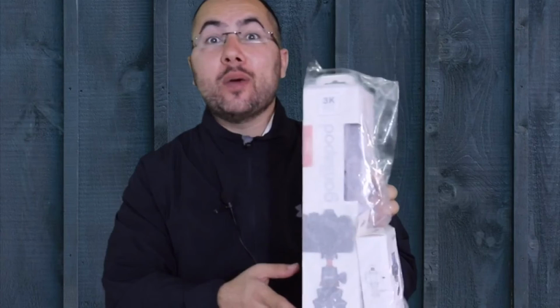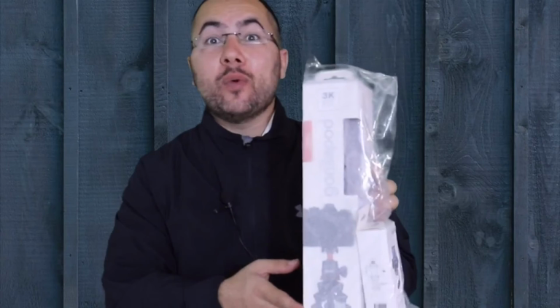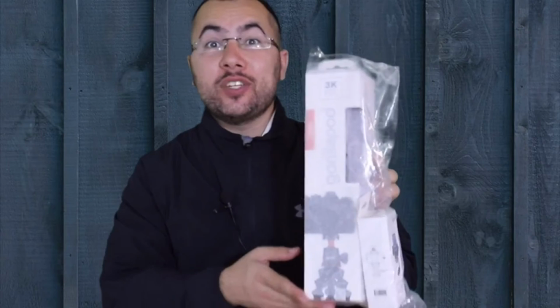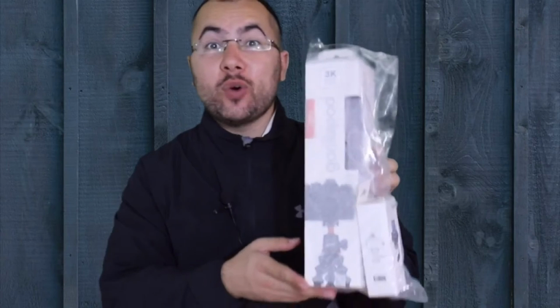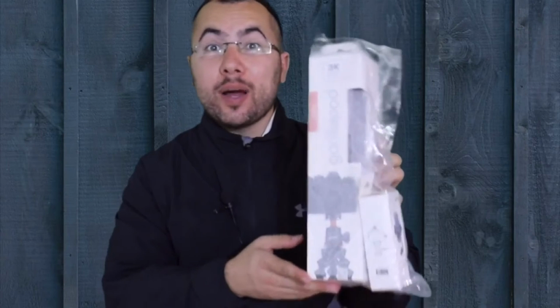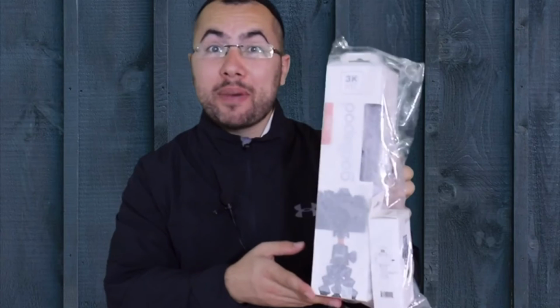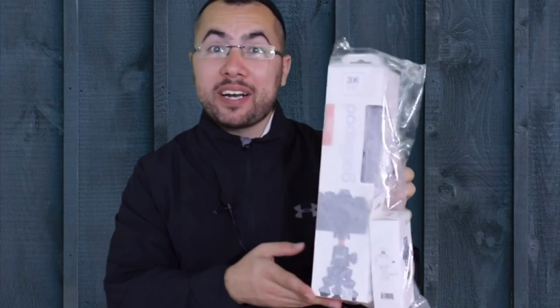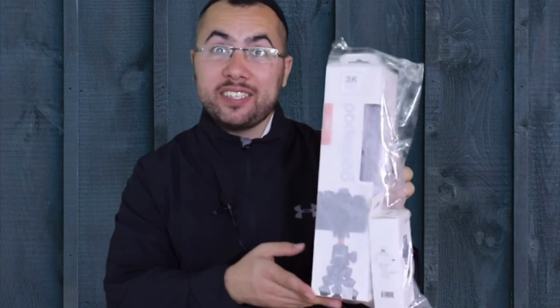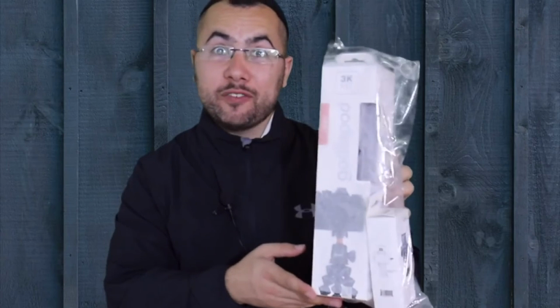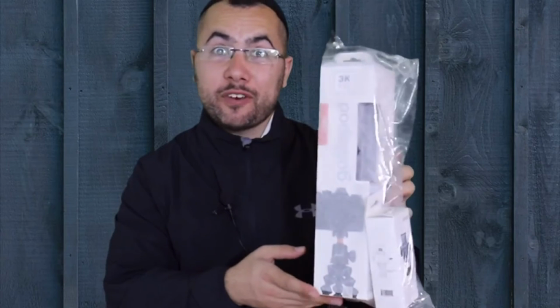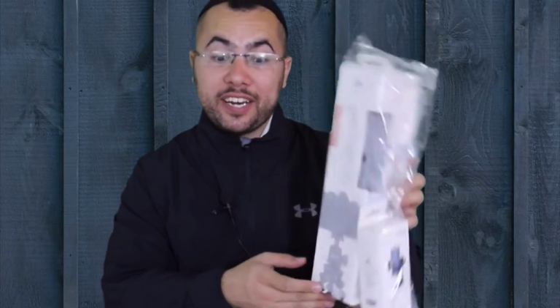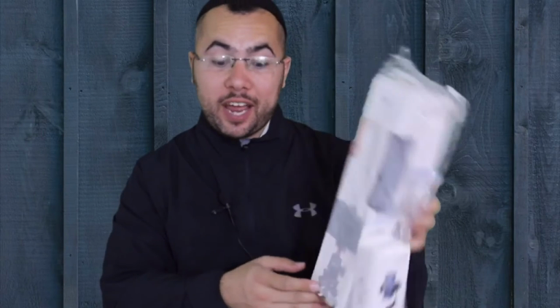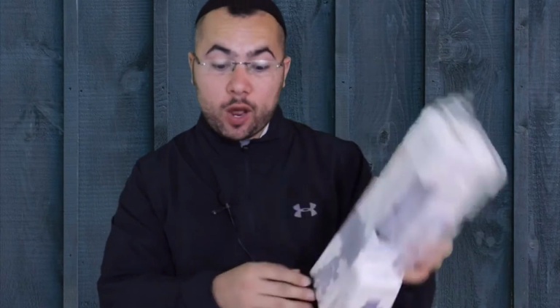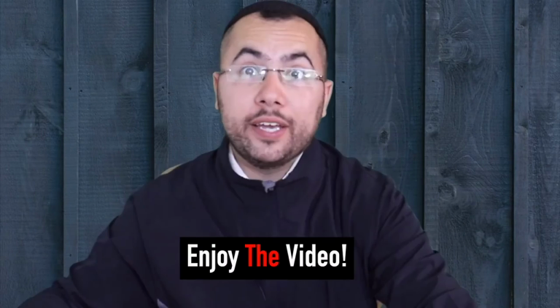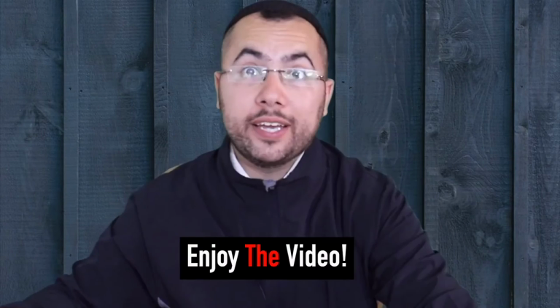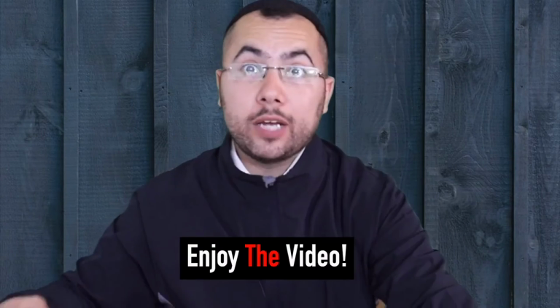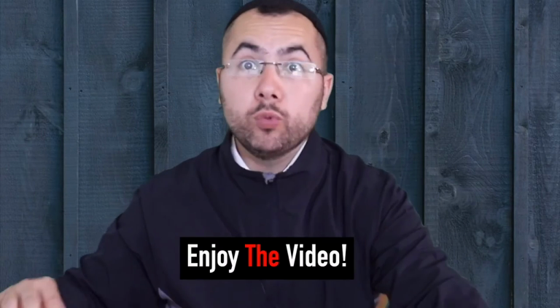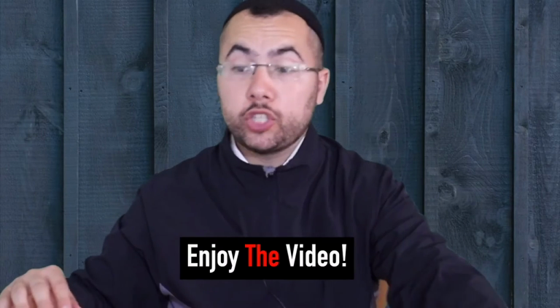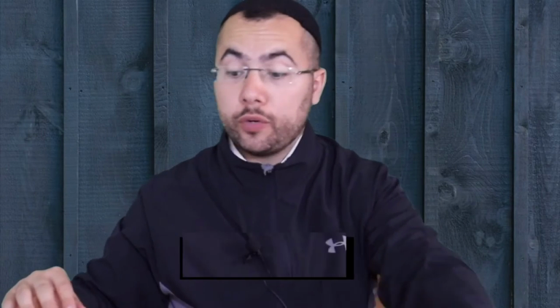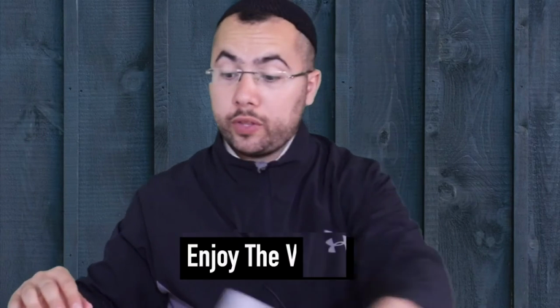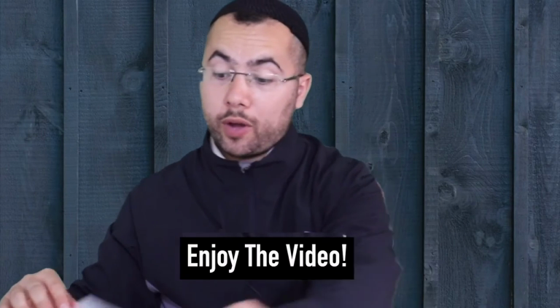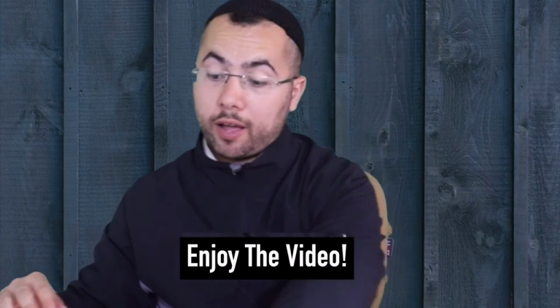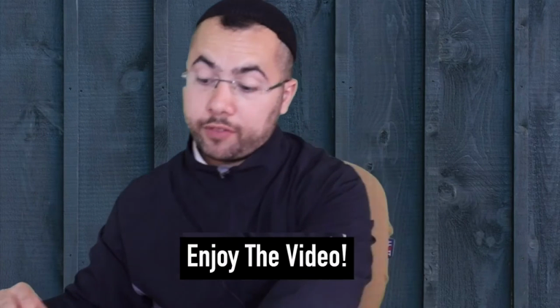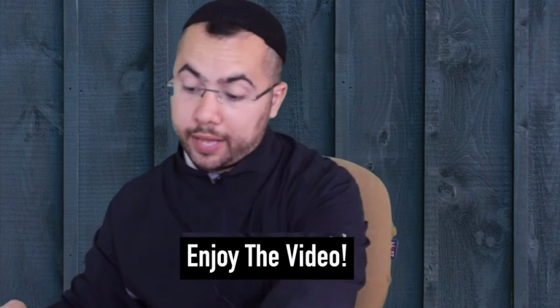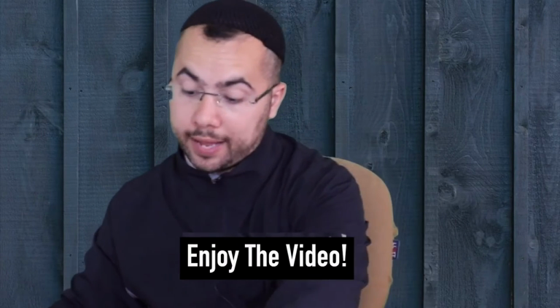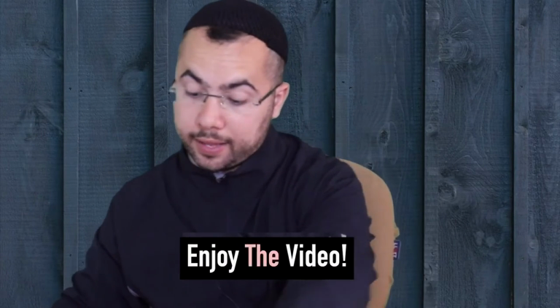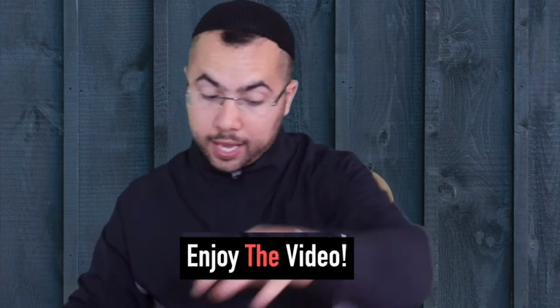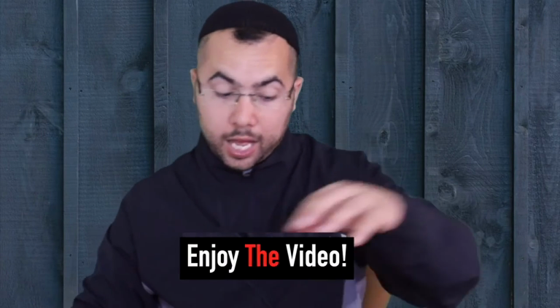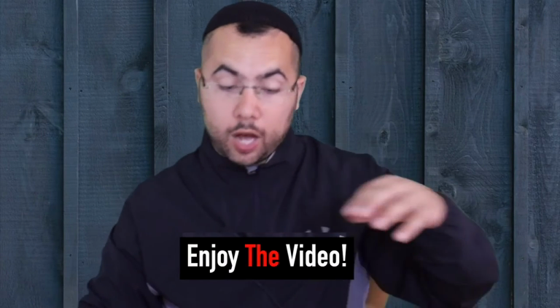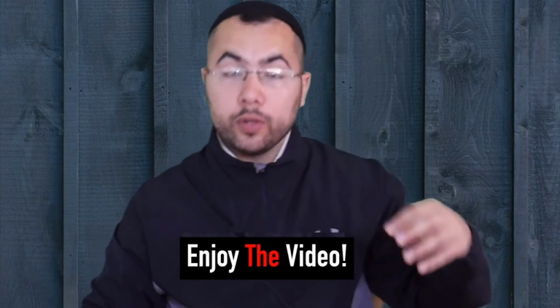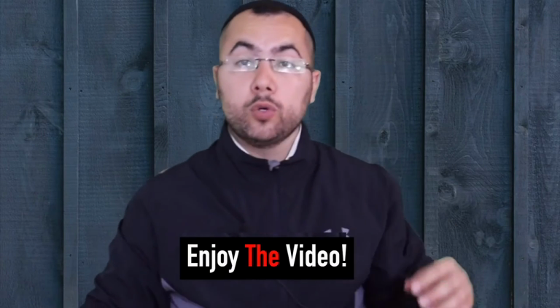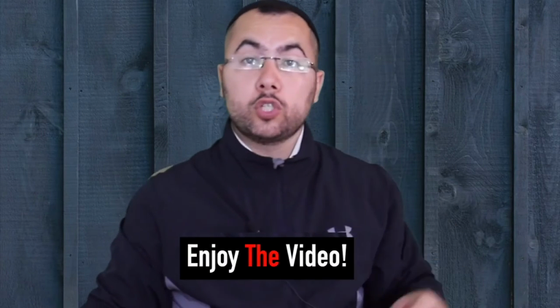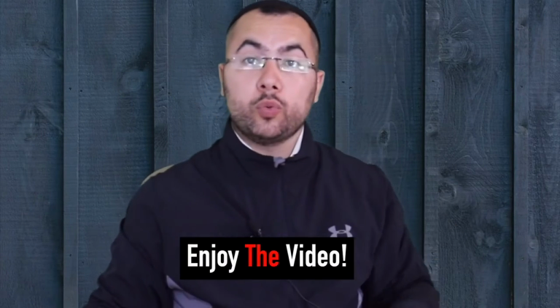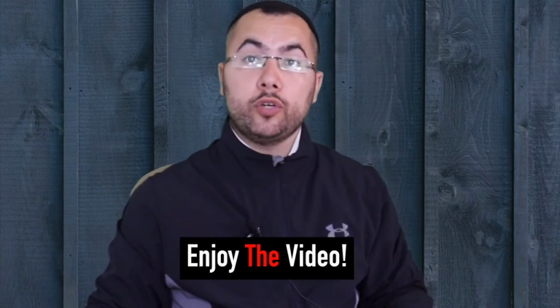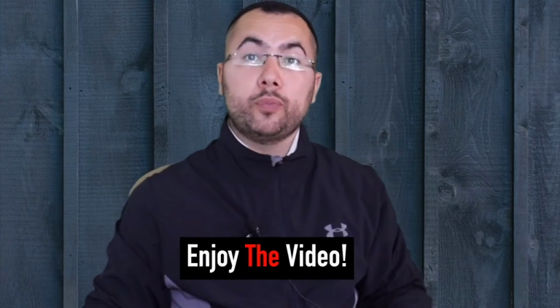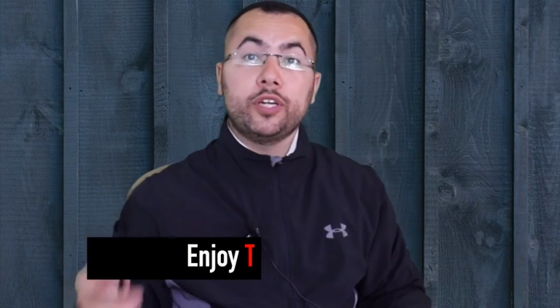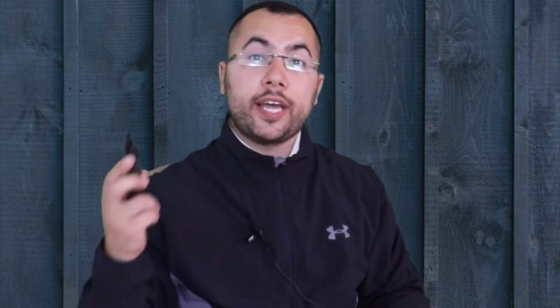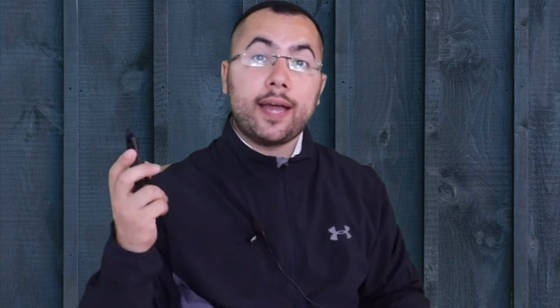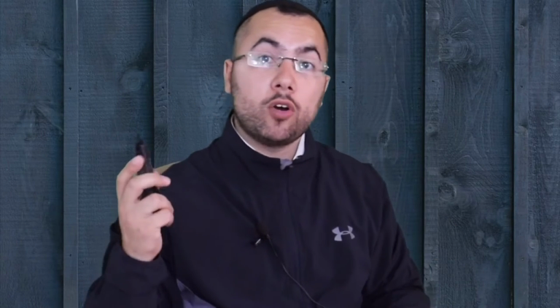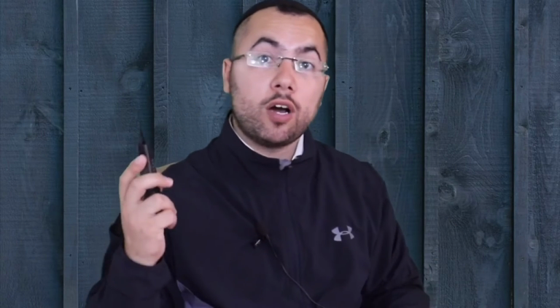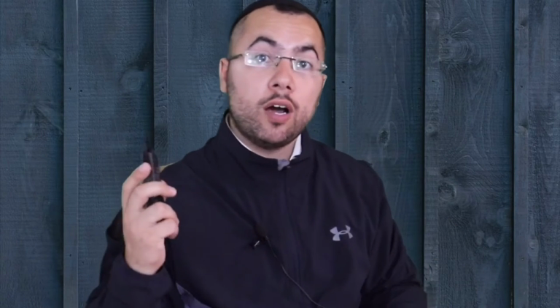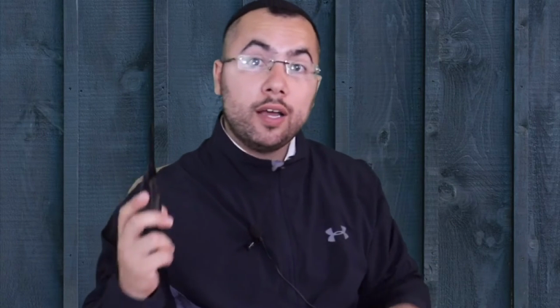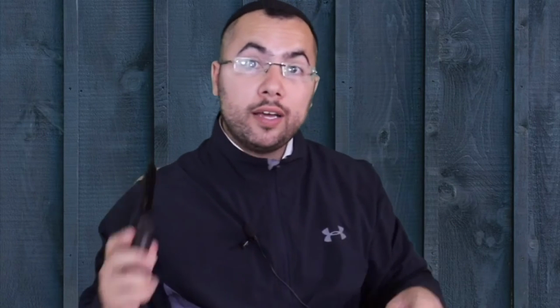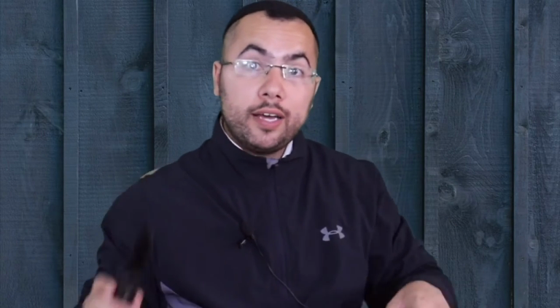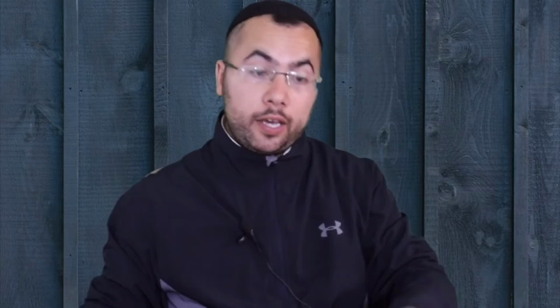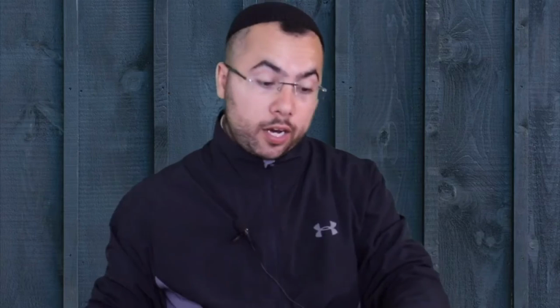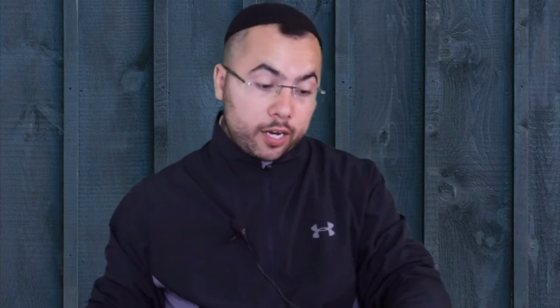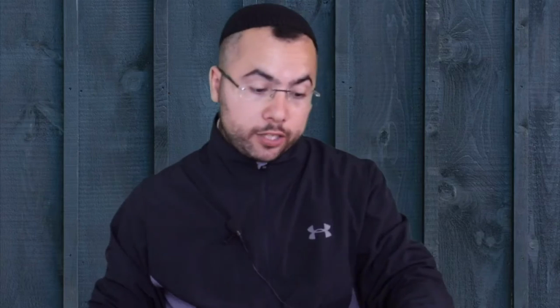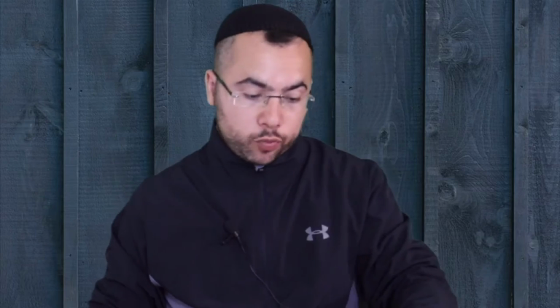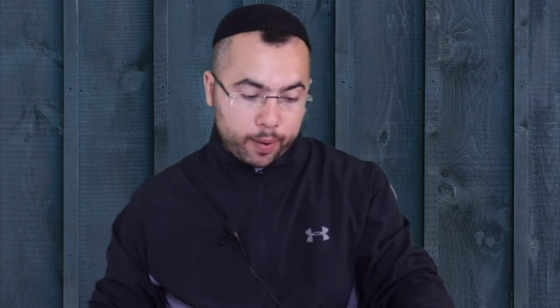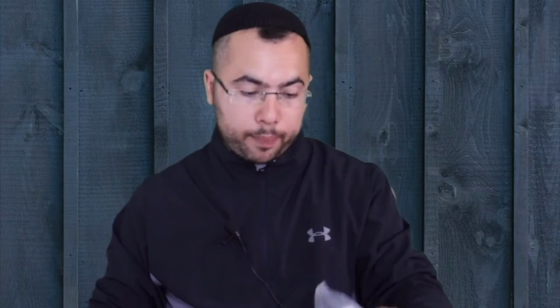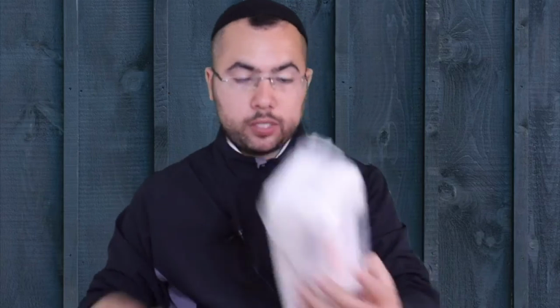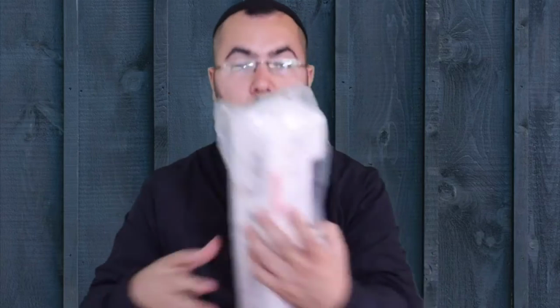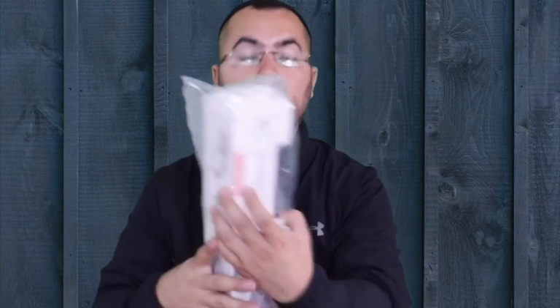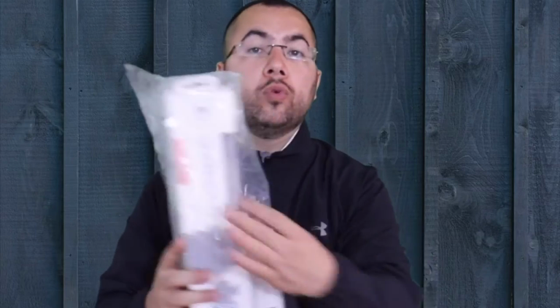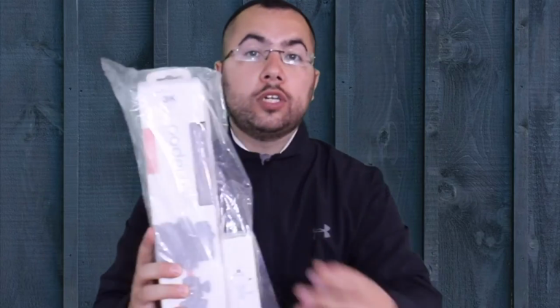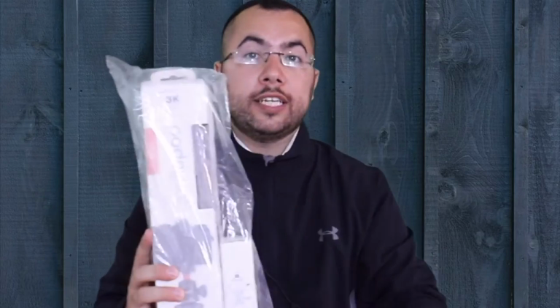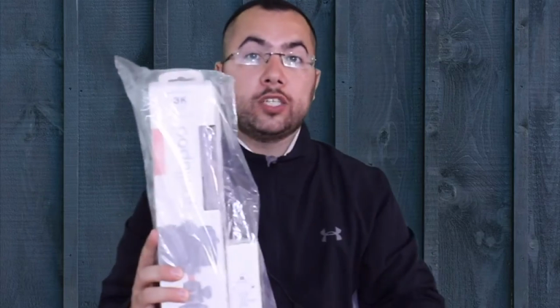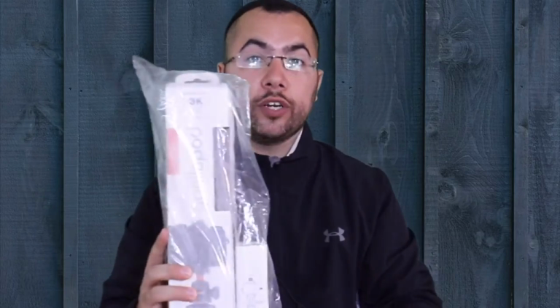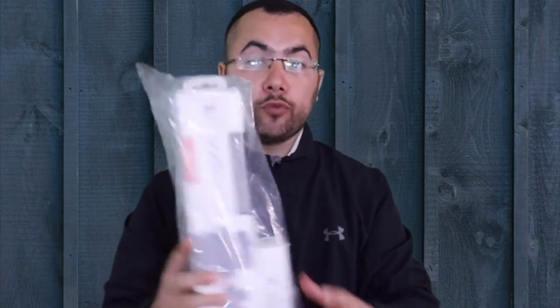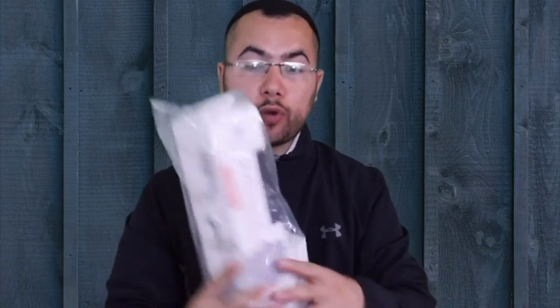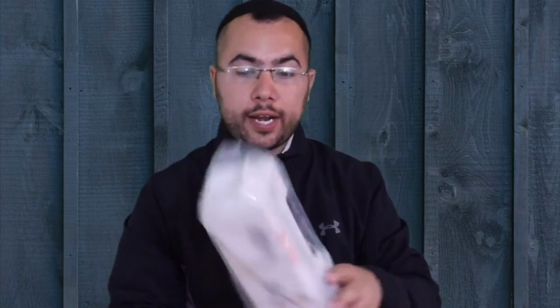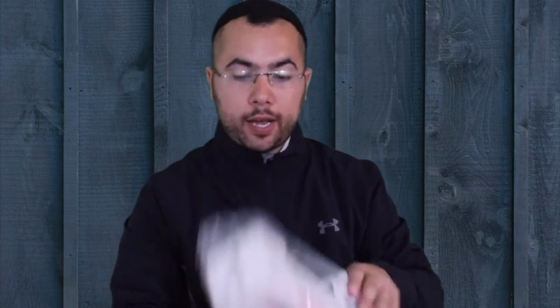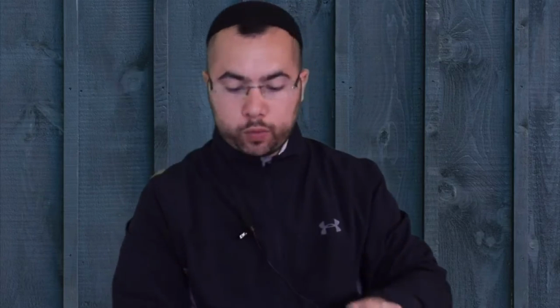I want to unbox it right now and I will share with you after that how it looks when you put a camera on the tripod, so let's do it right now.